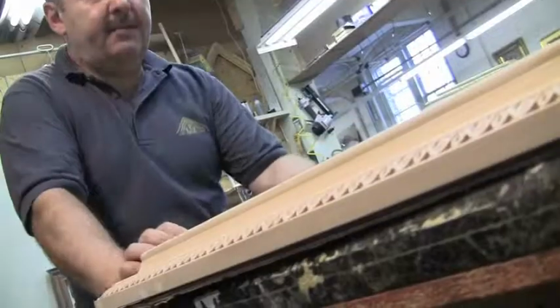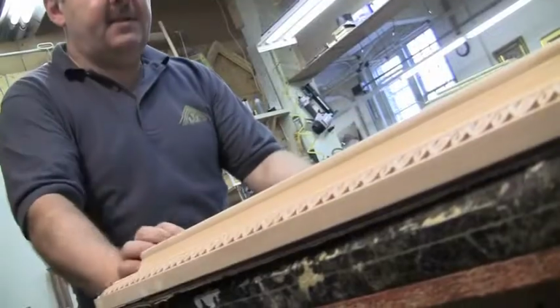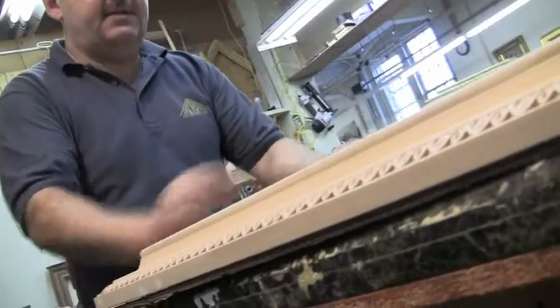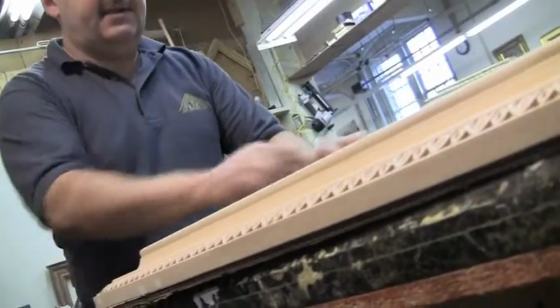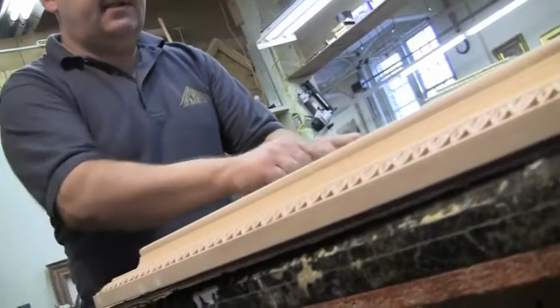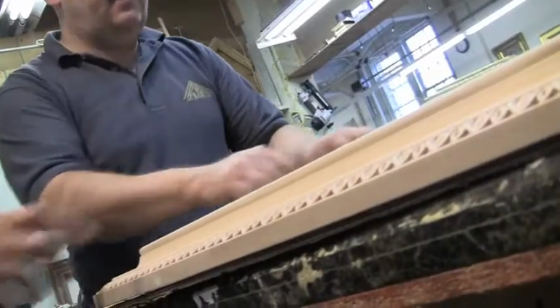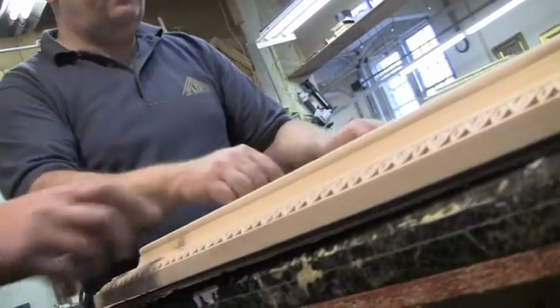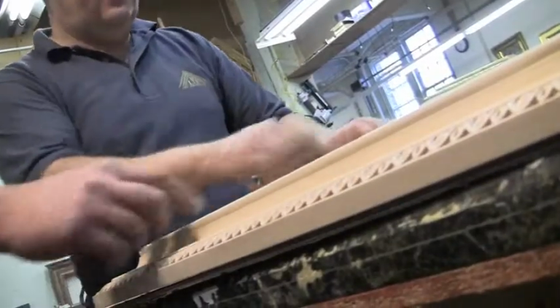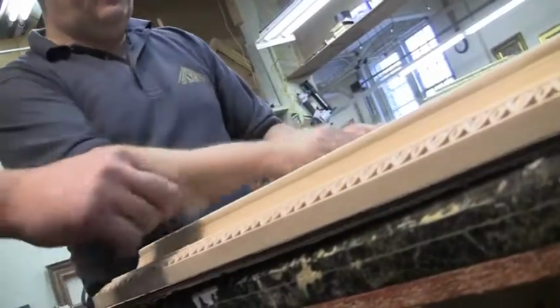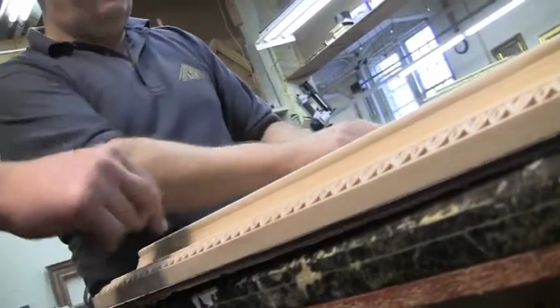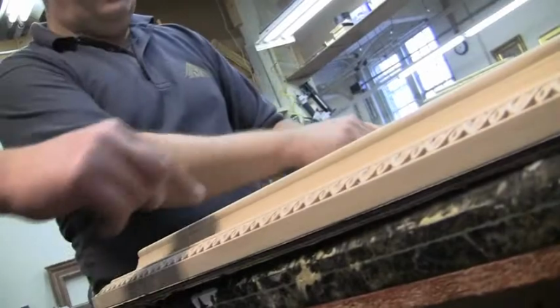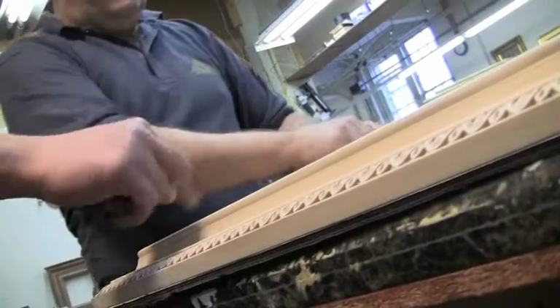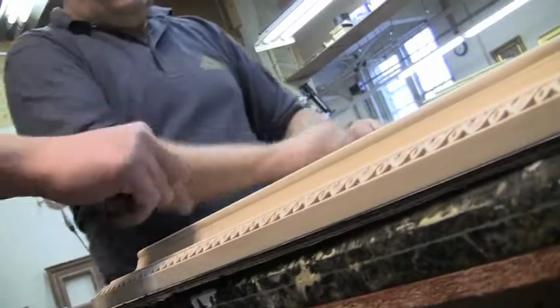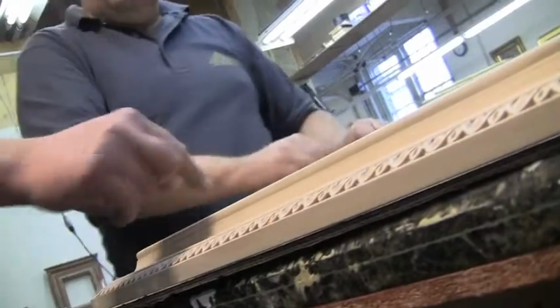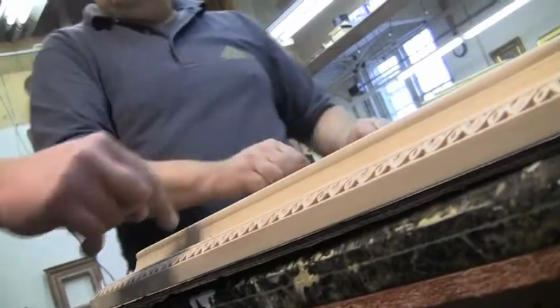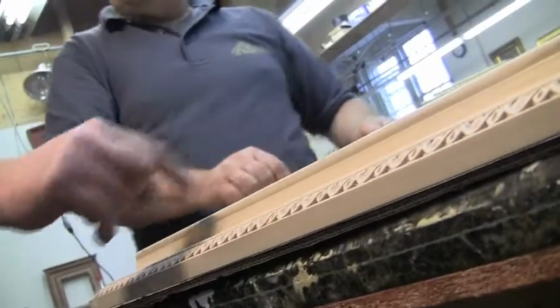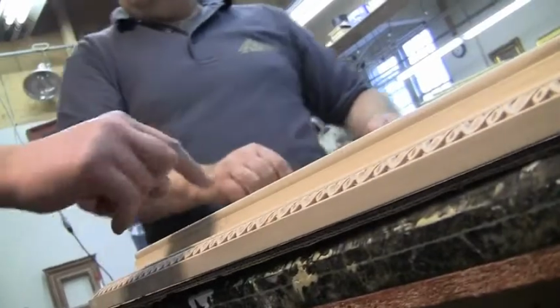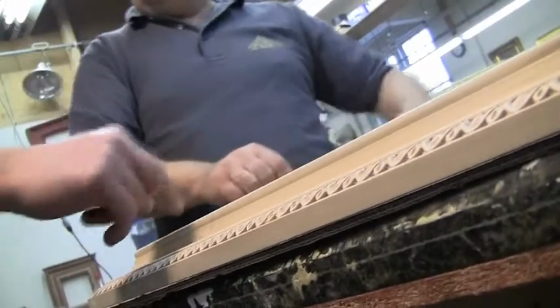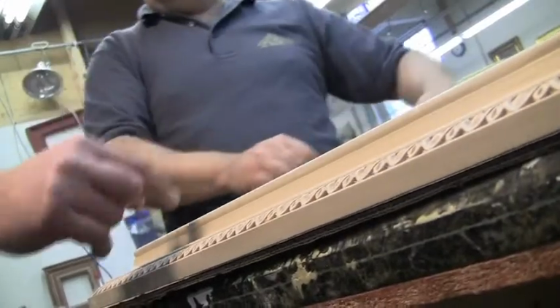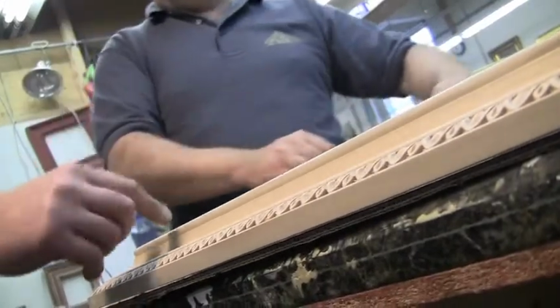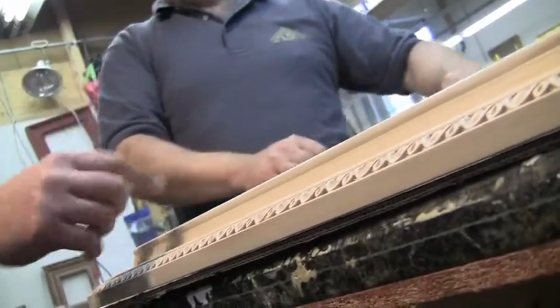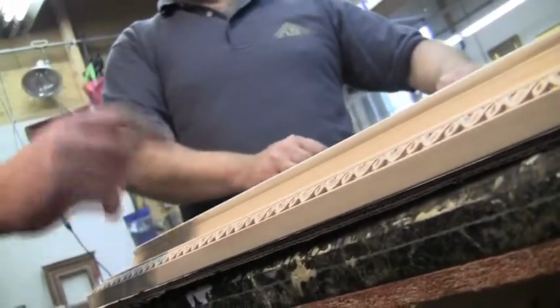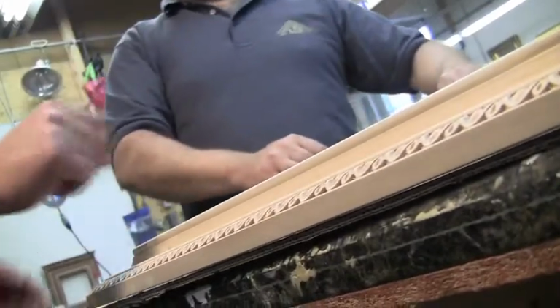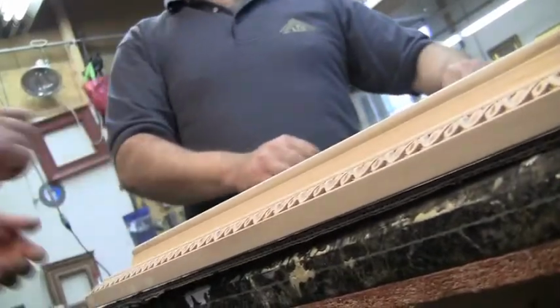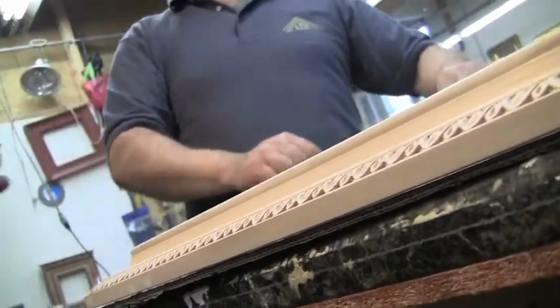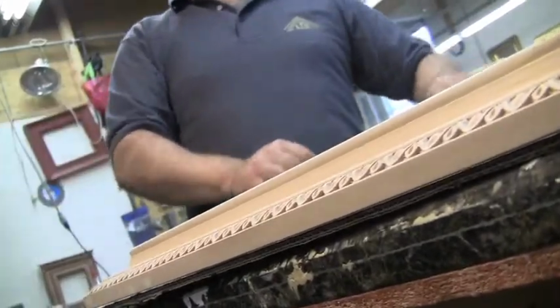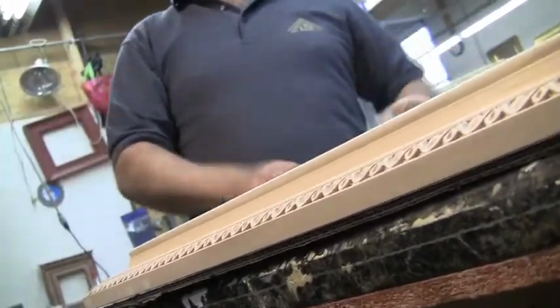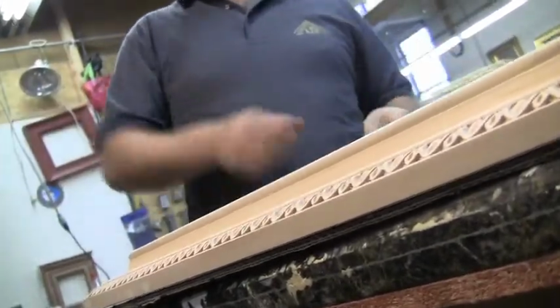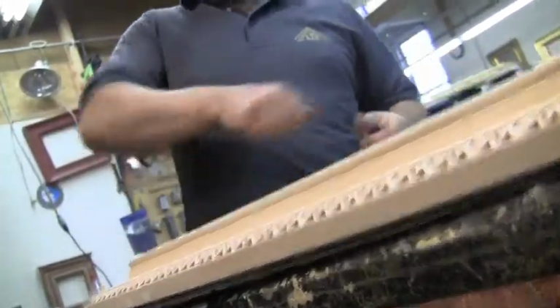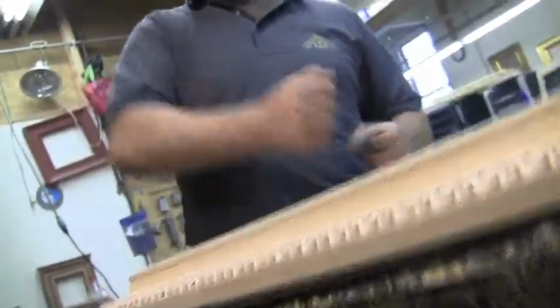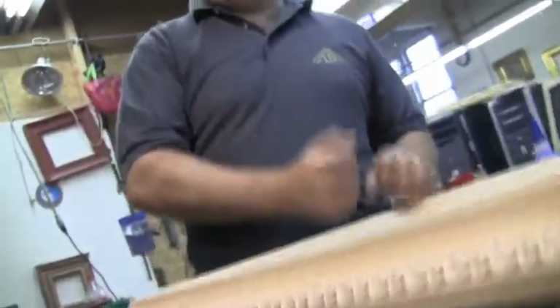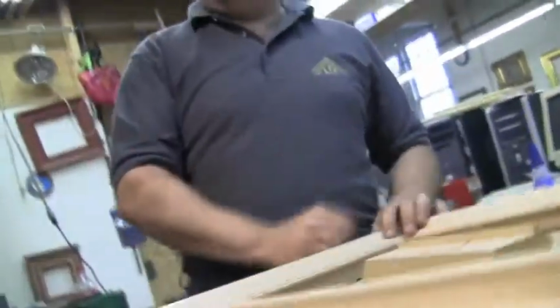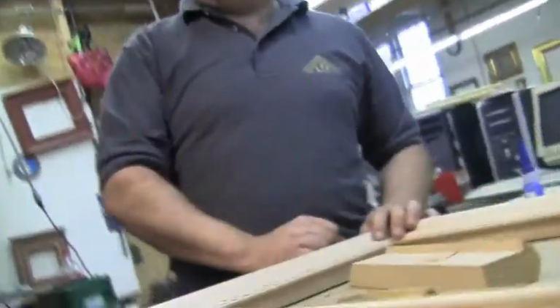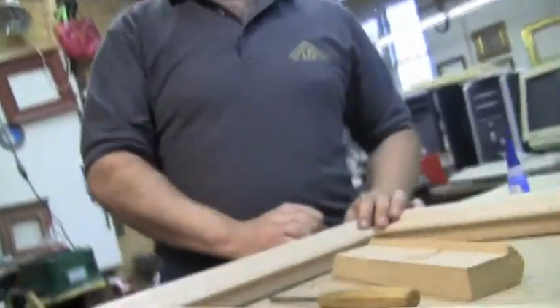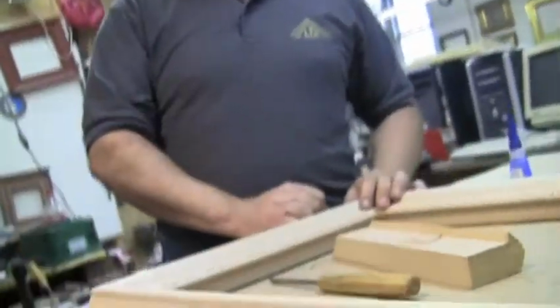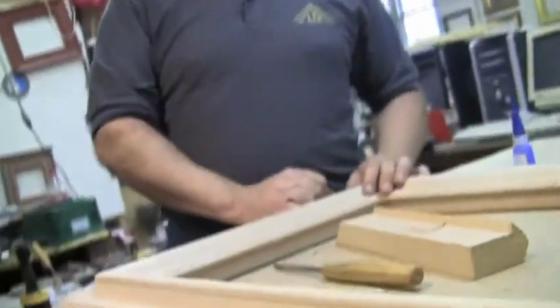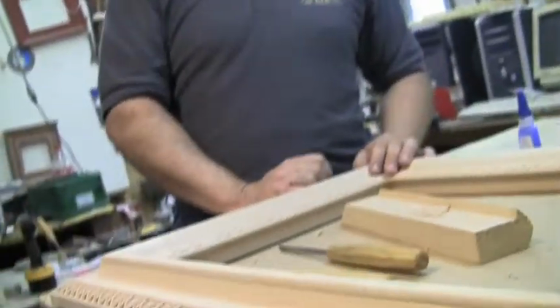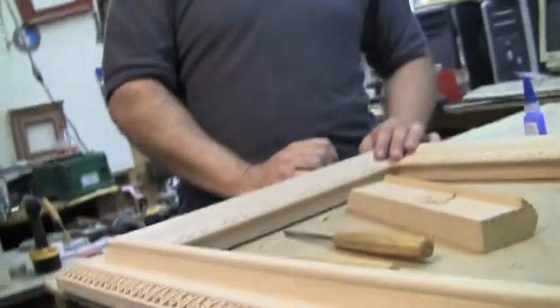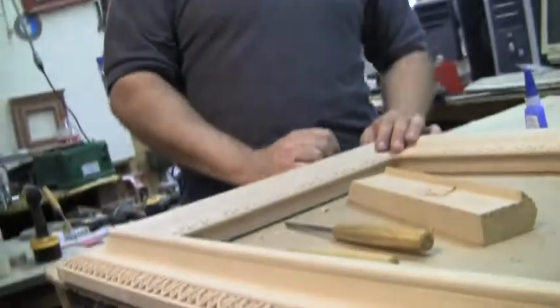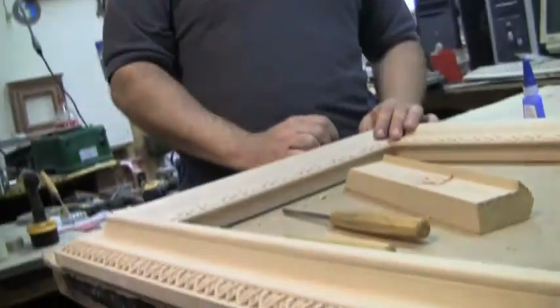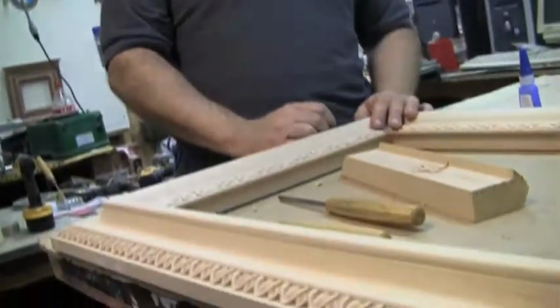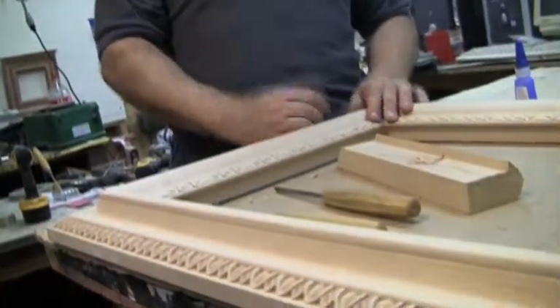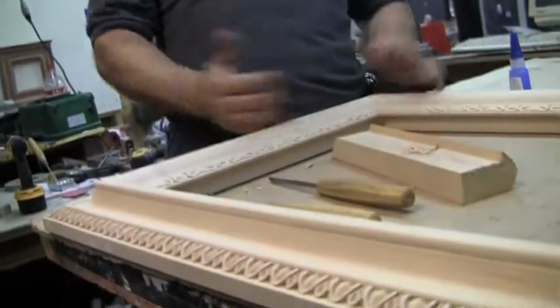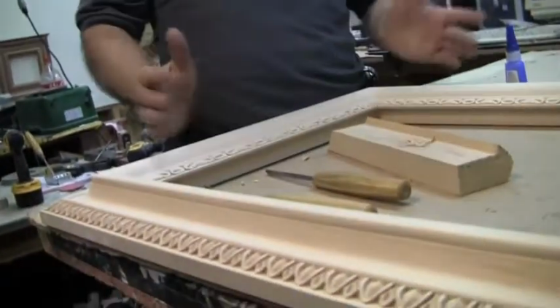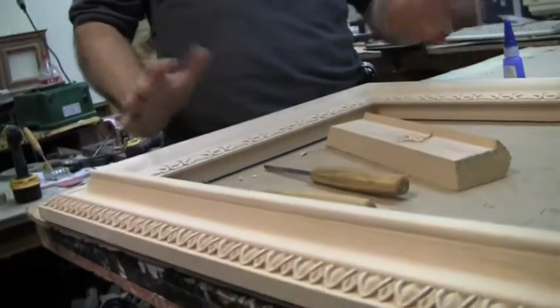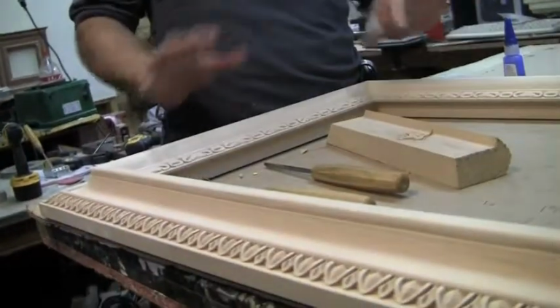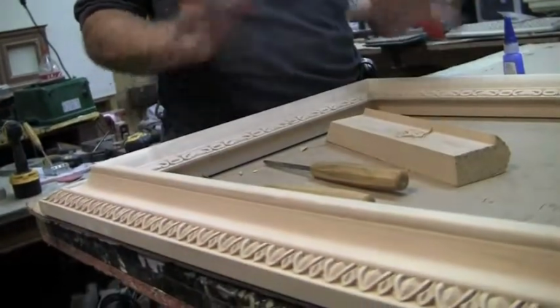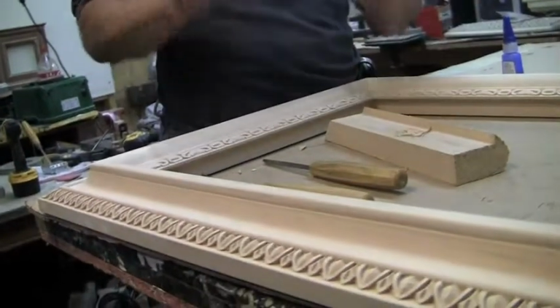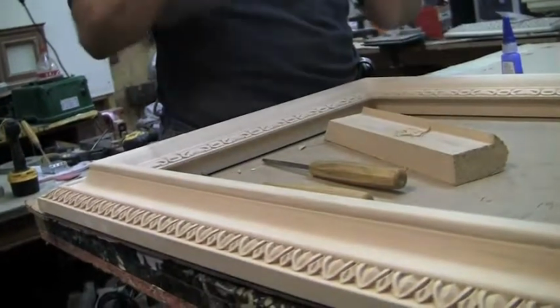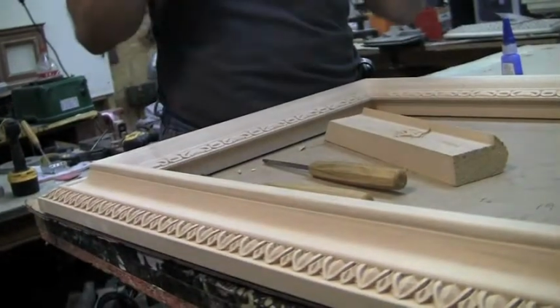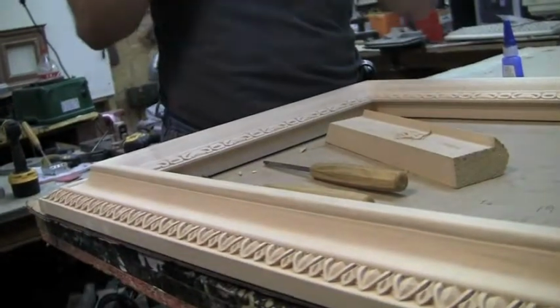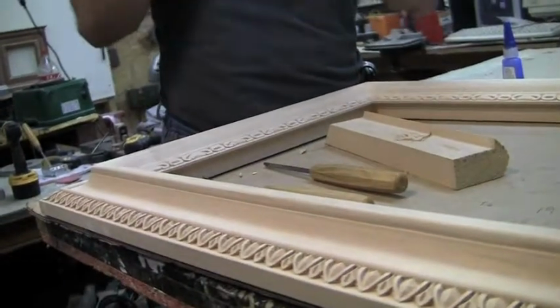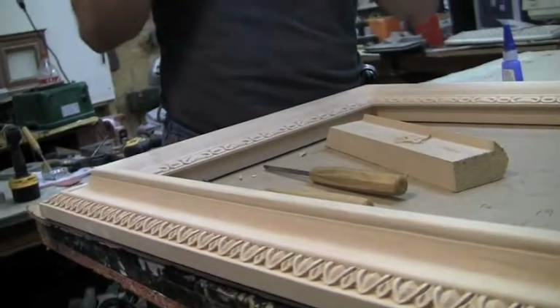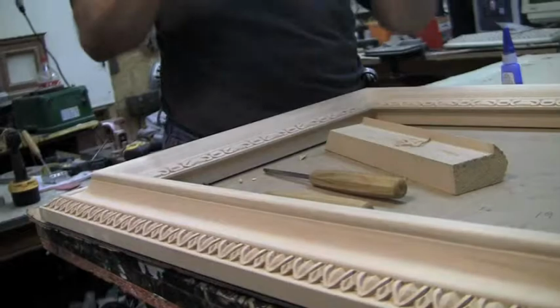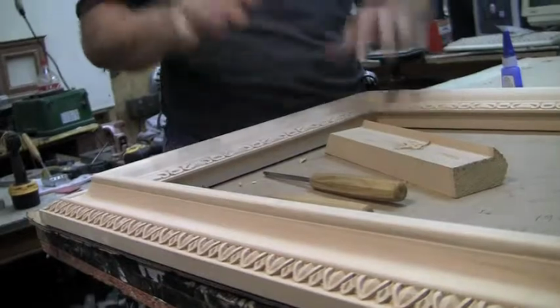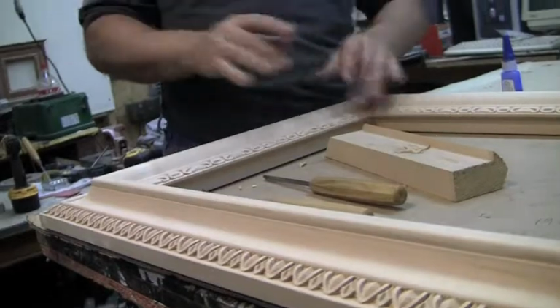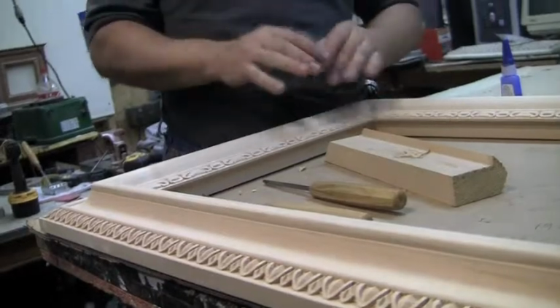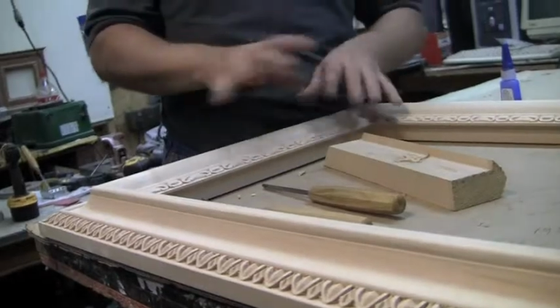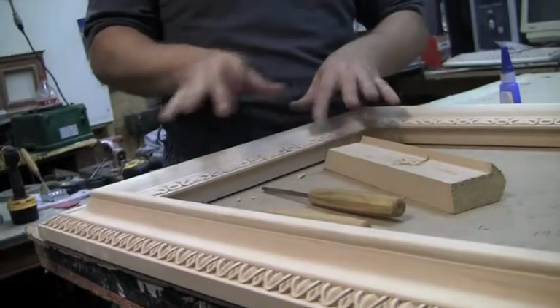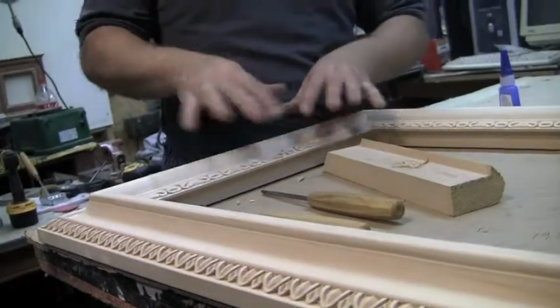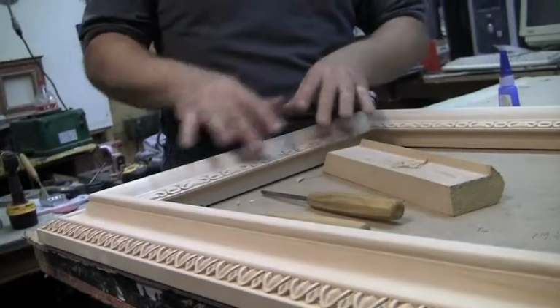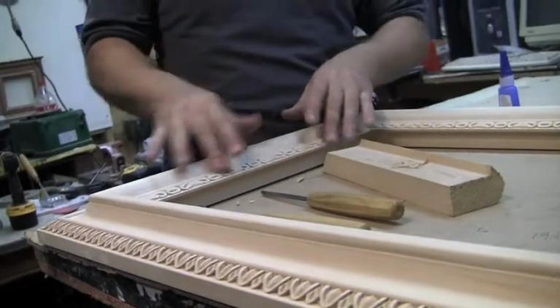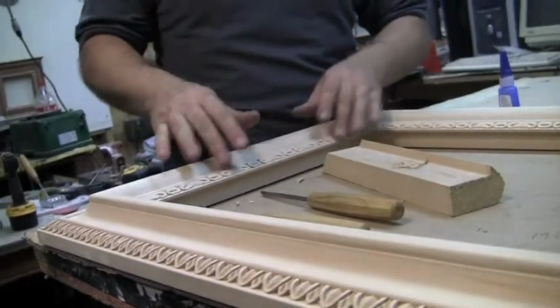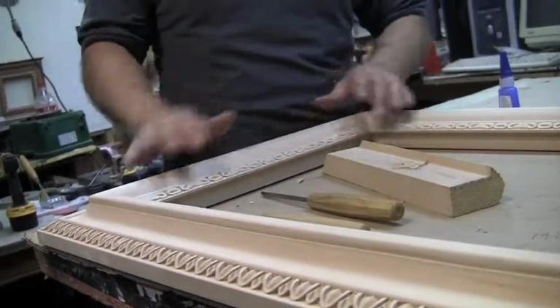Templates — you just draw the templates, then you draw and then you can carve. But sometimes you have to do it by your eye only.